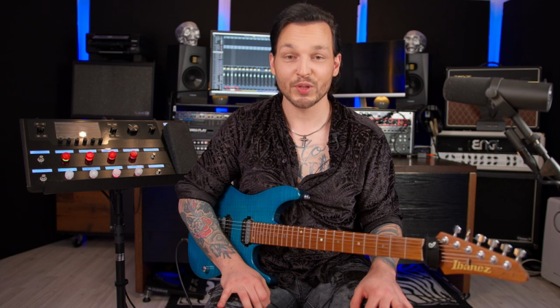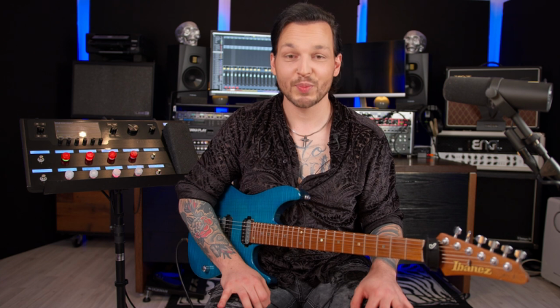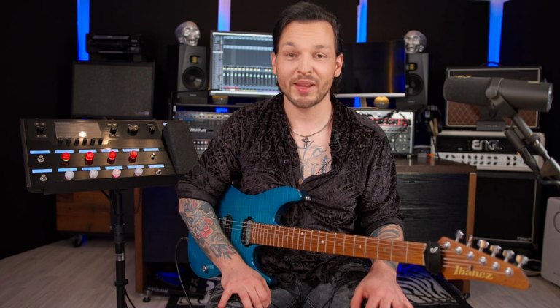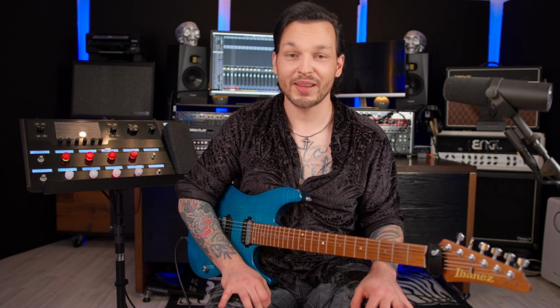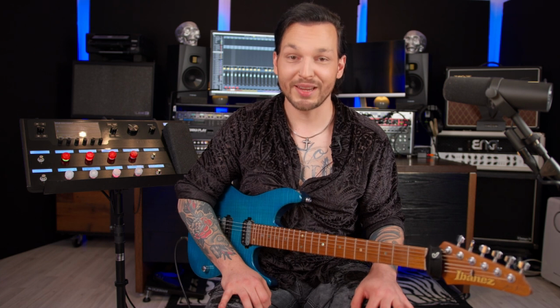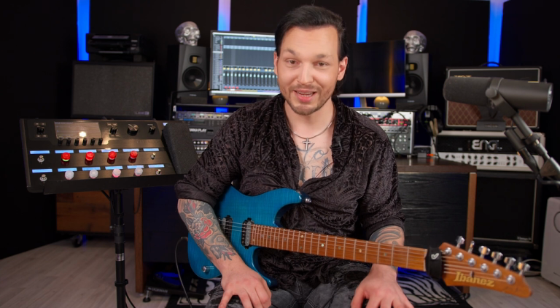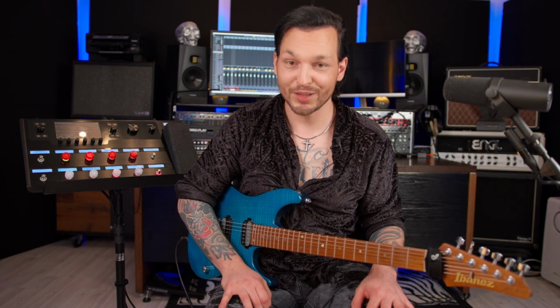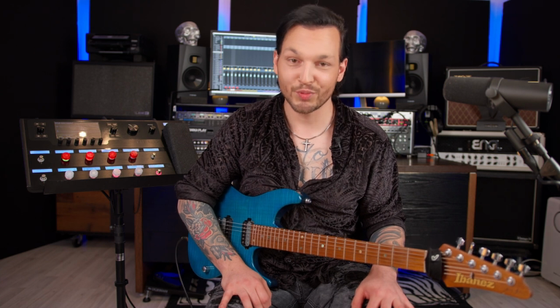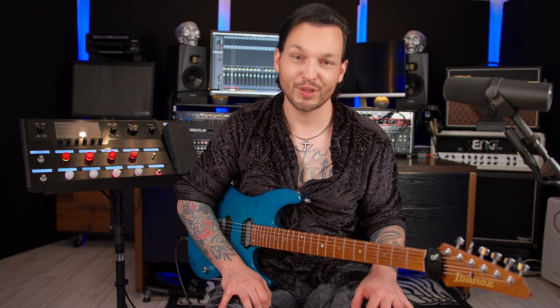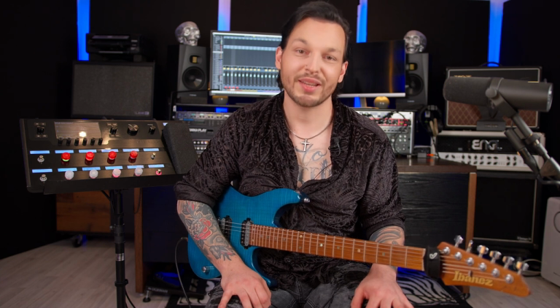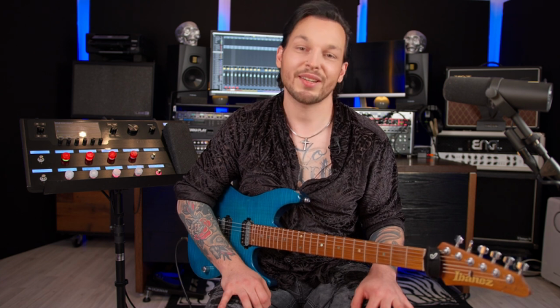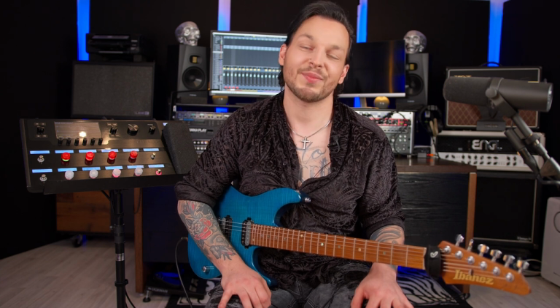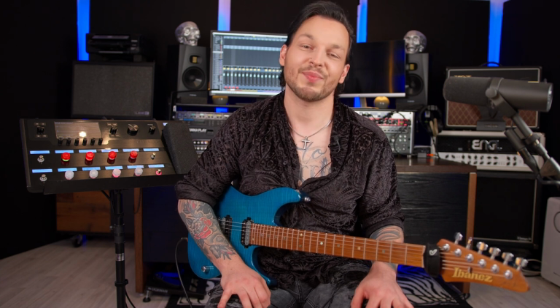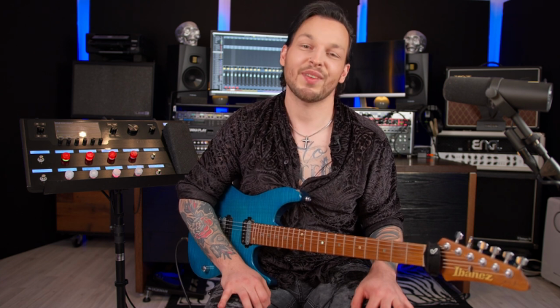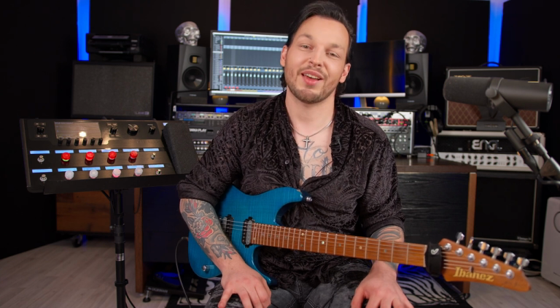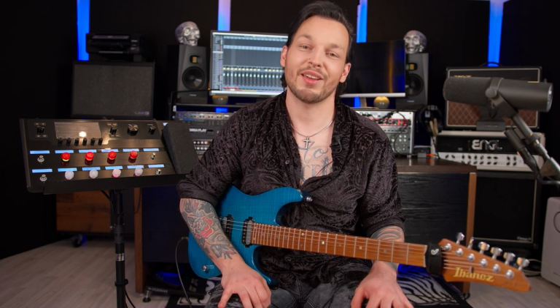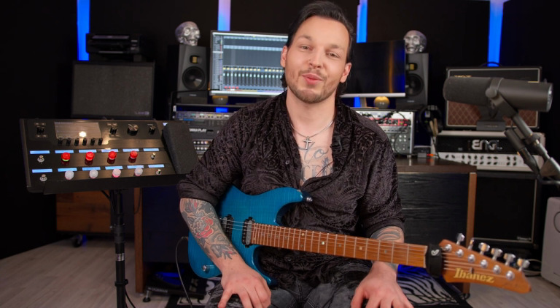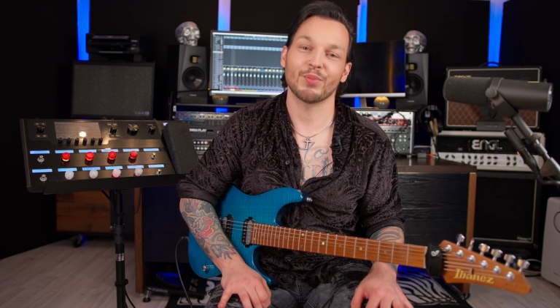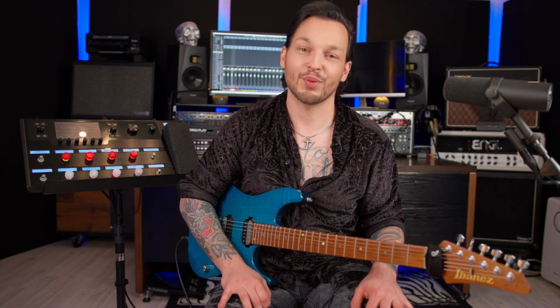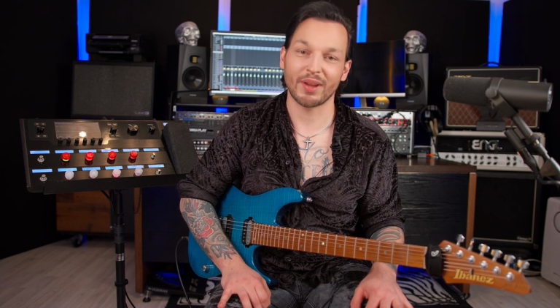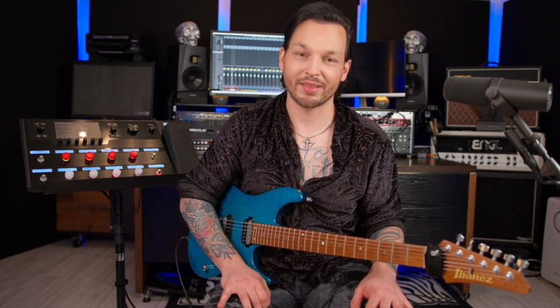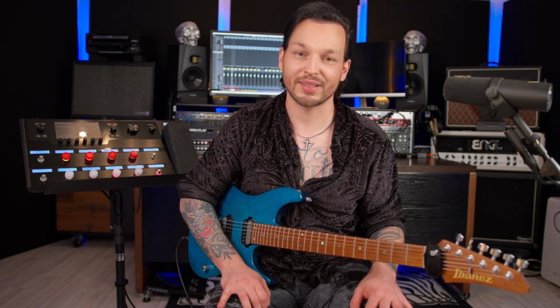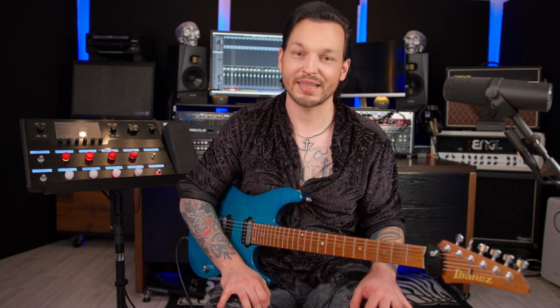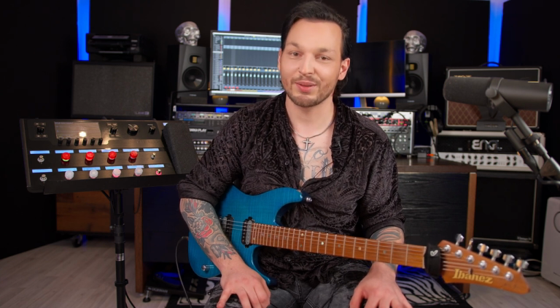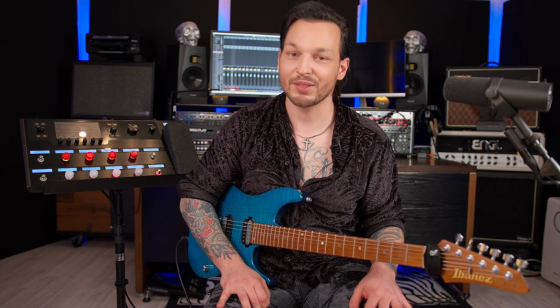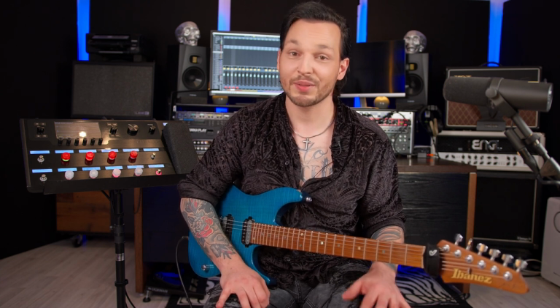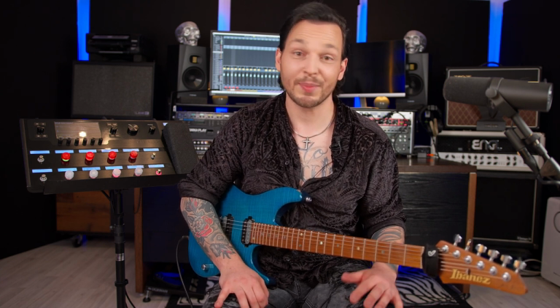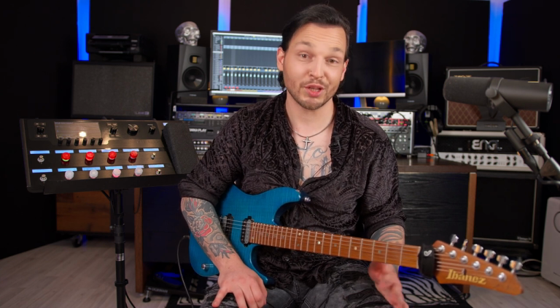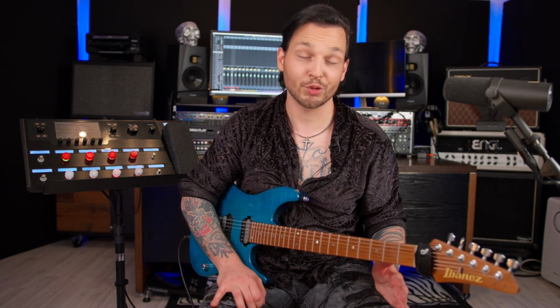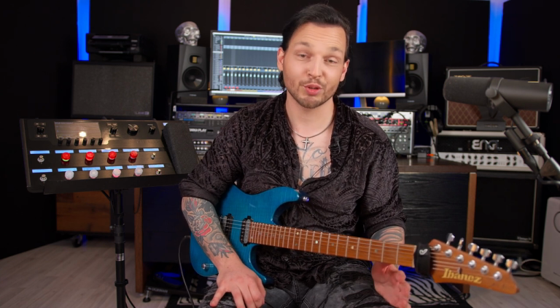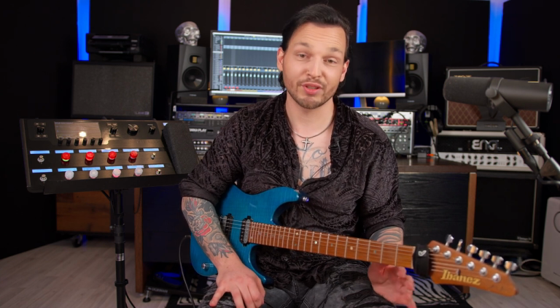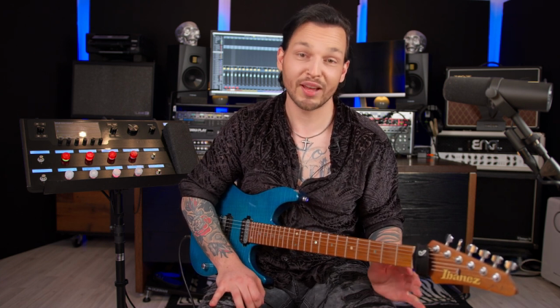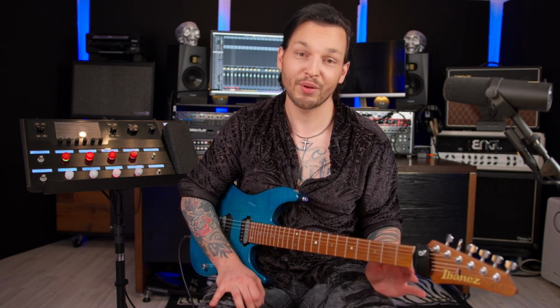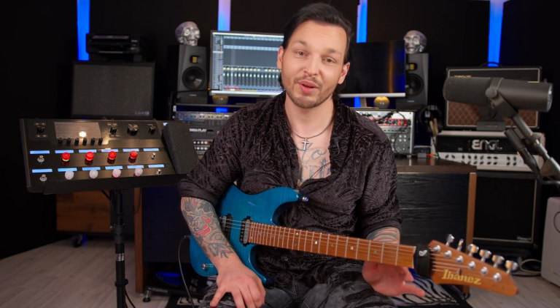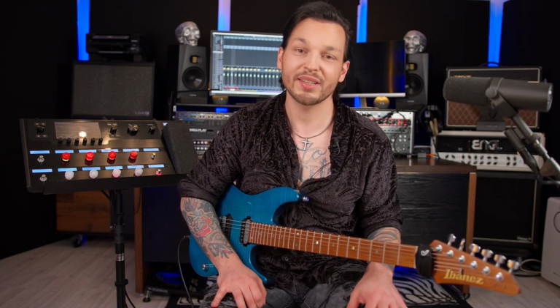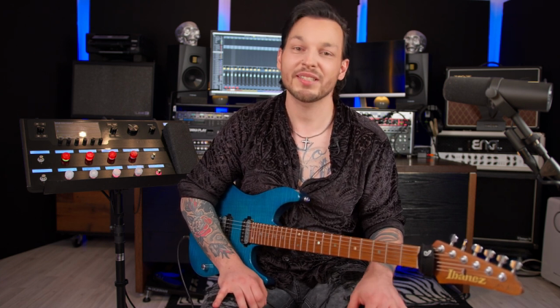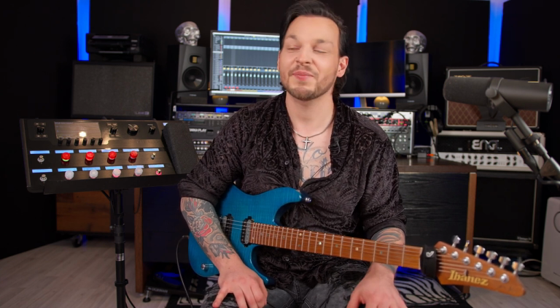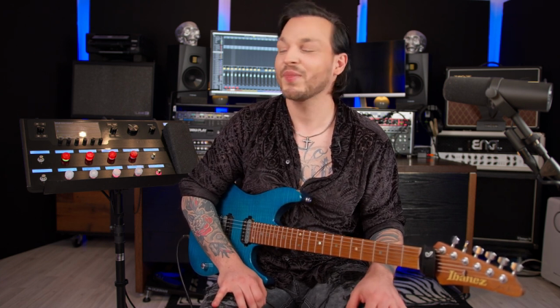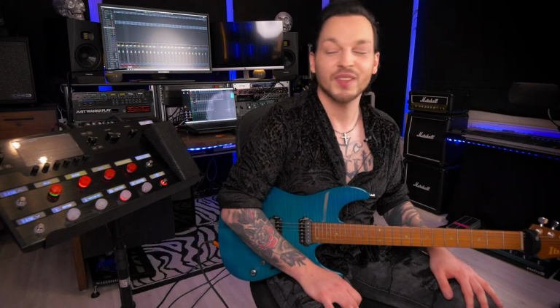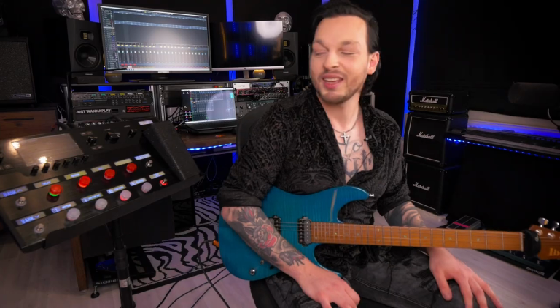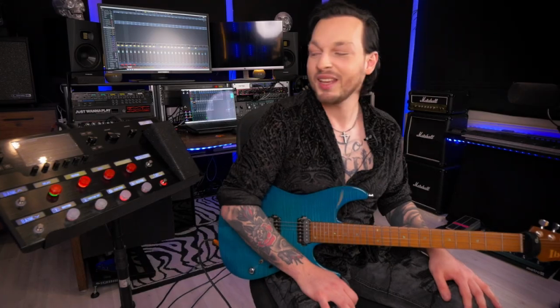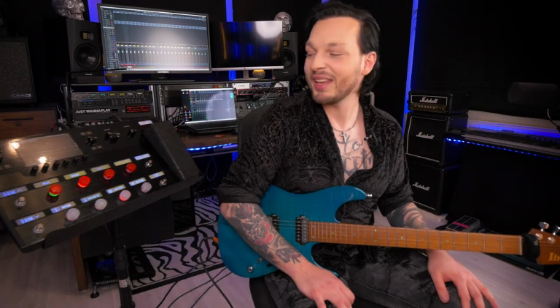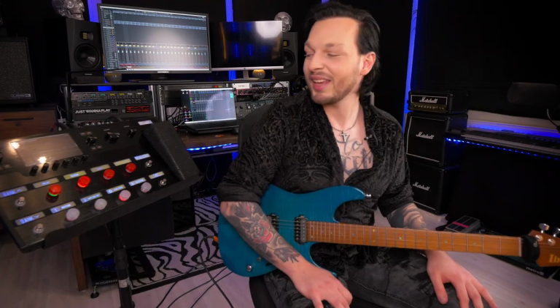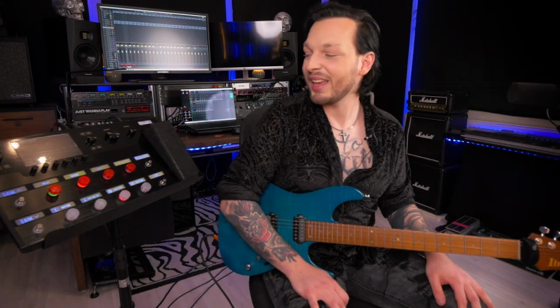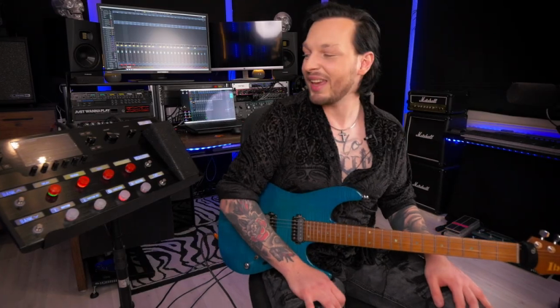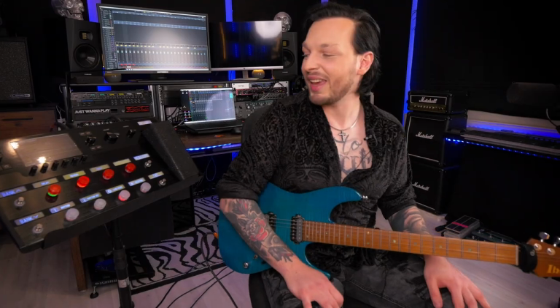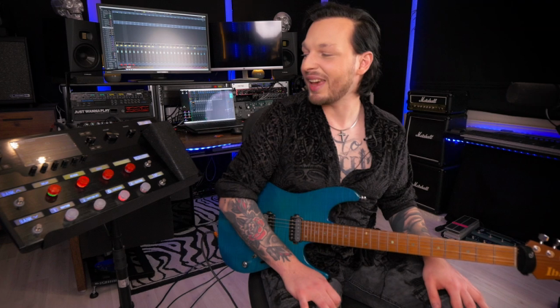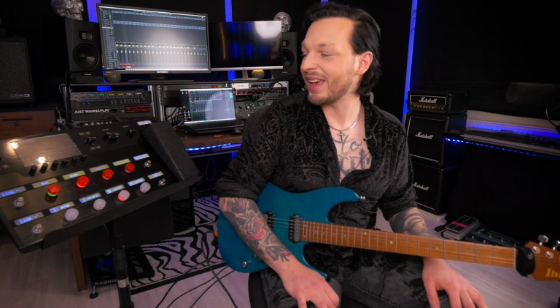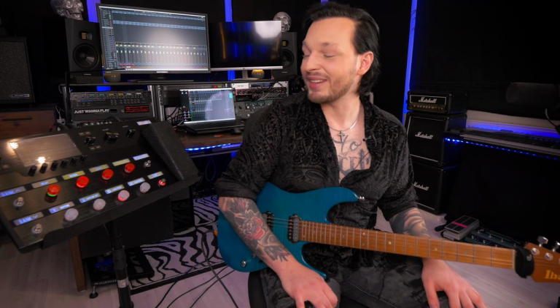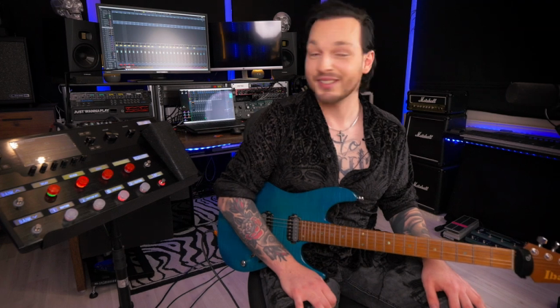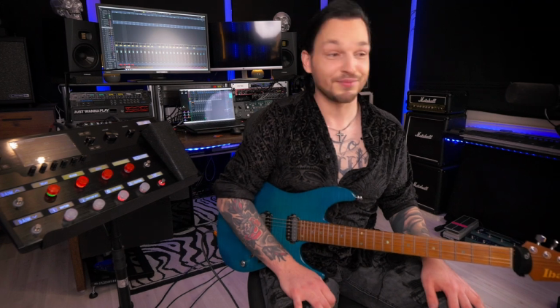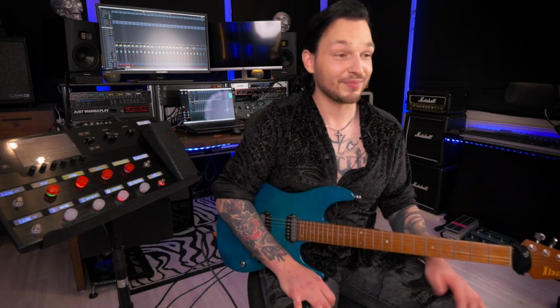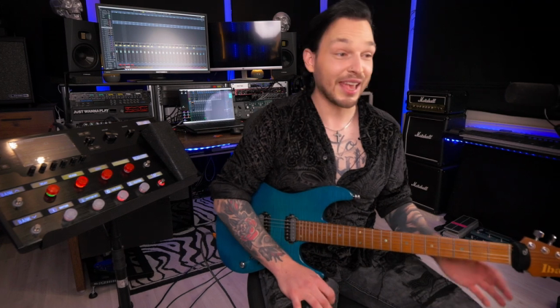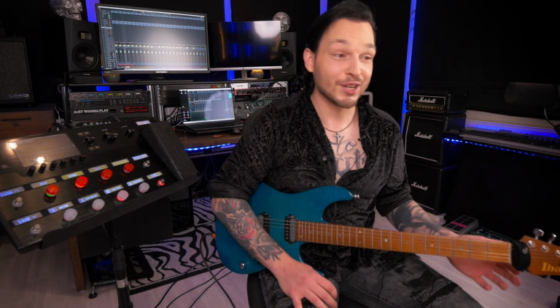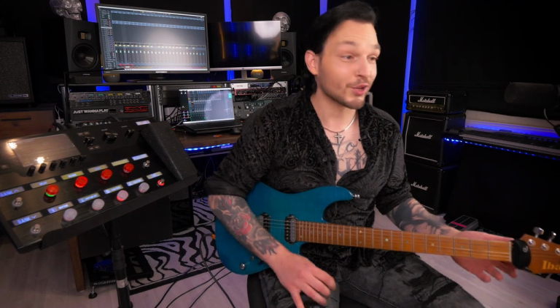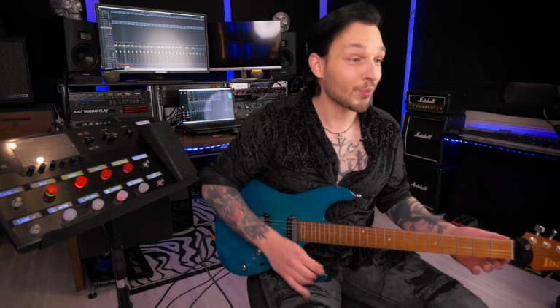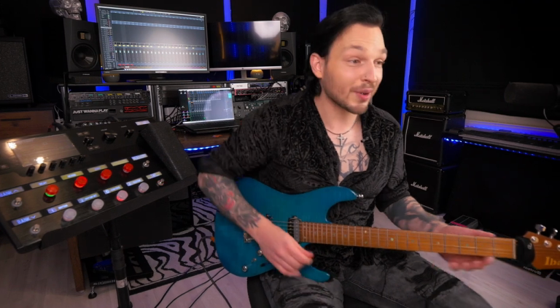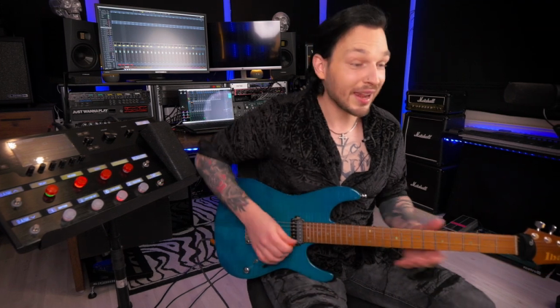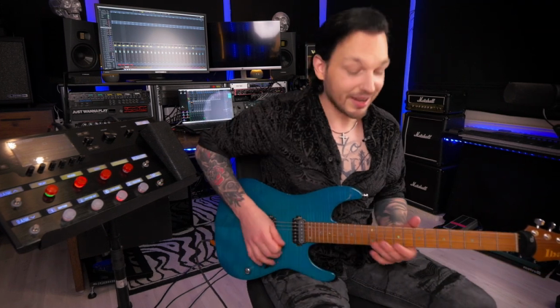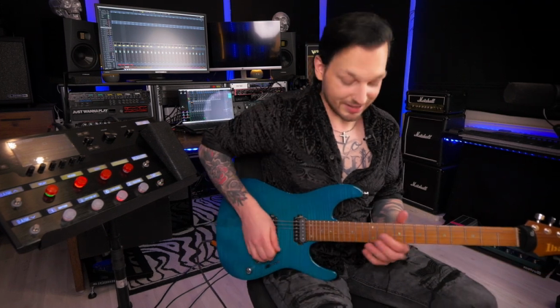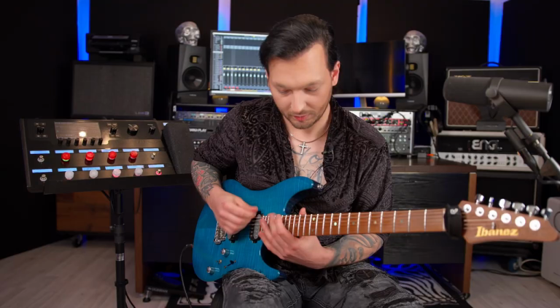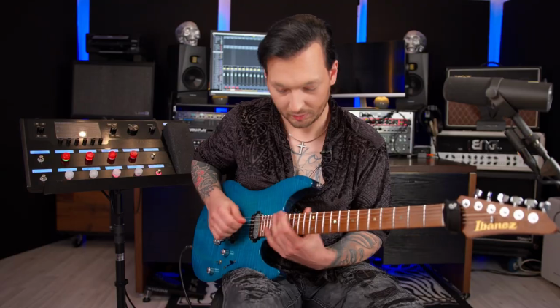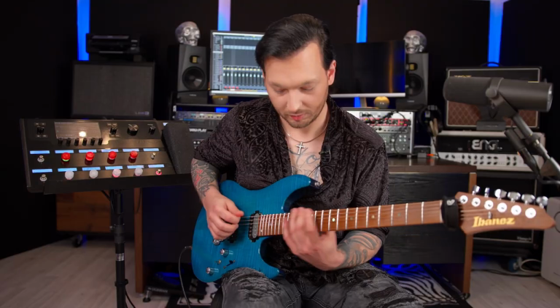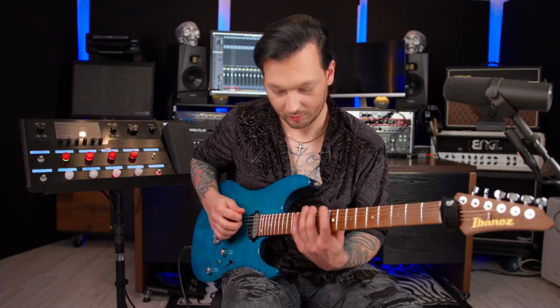So this was my Helix preset. I hope you like the sounds — make sure to download it and enjoy playing it.